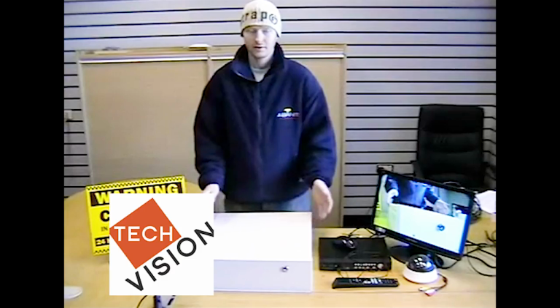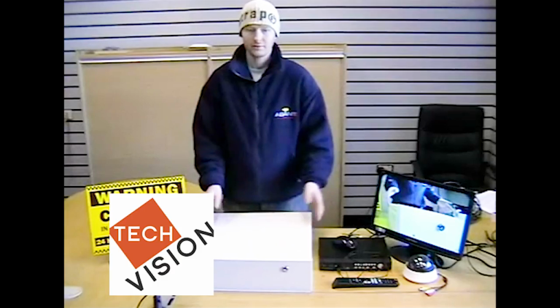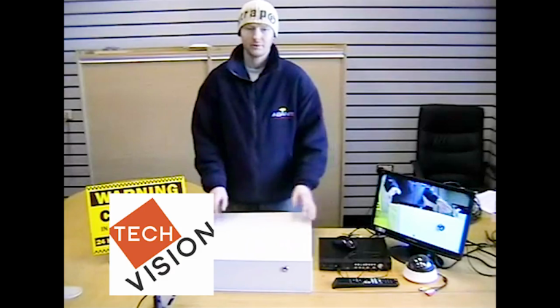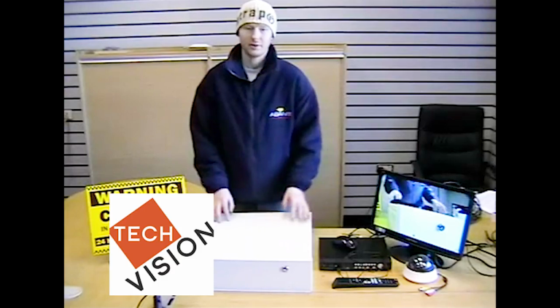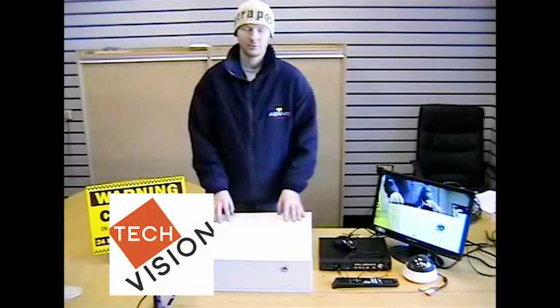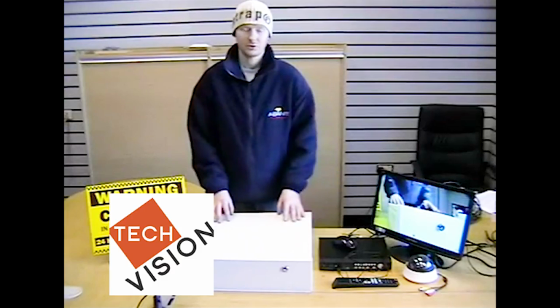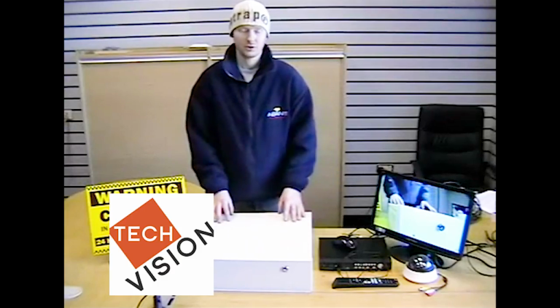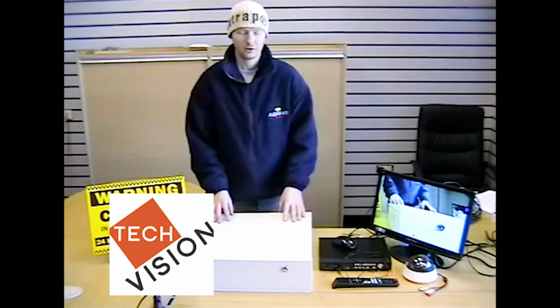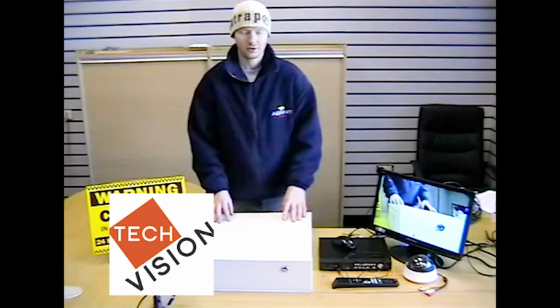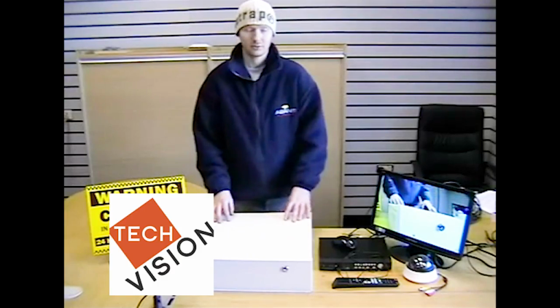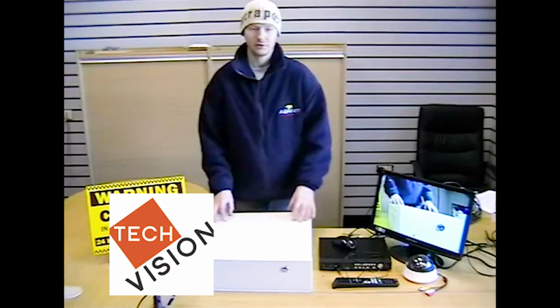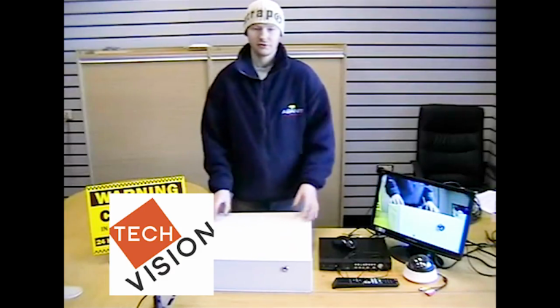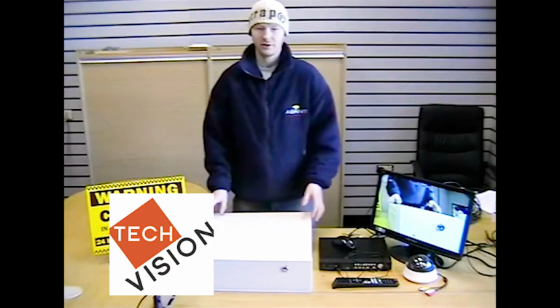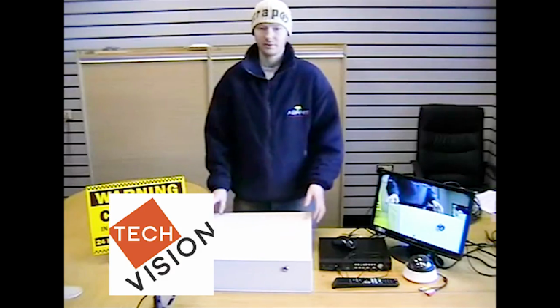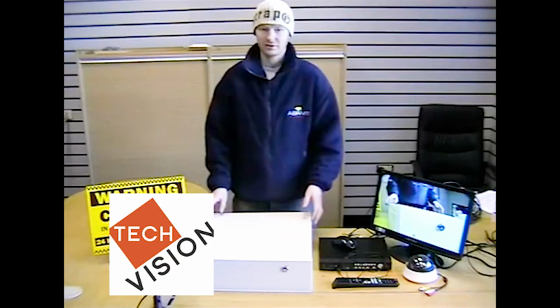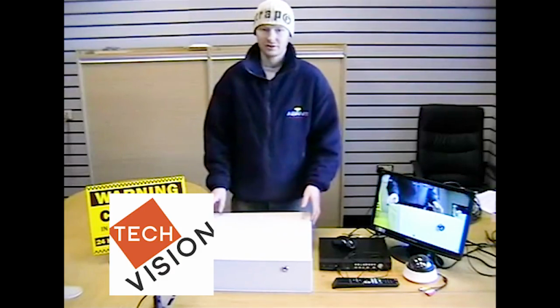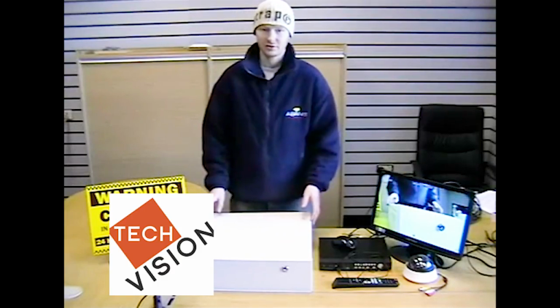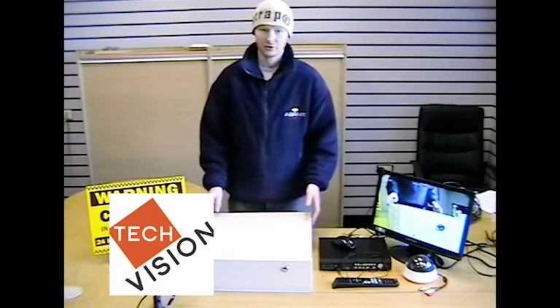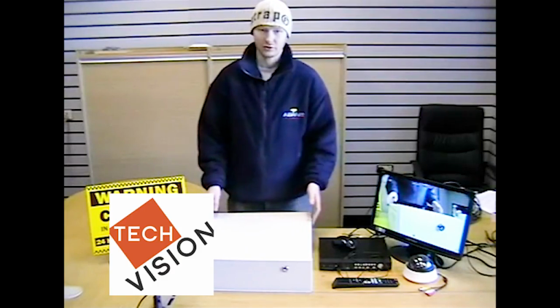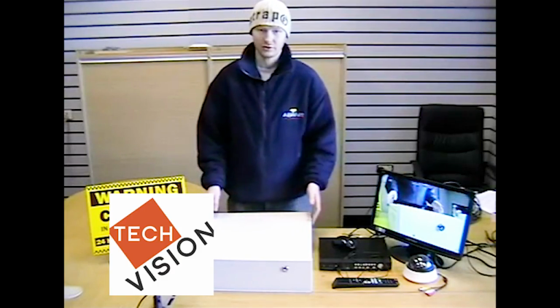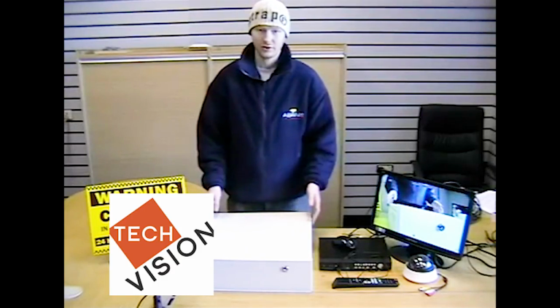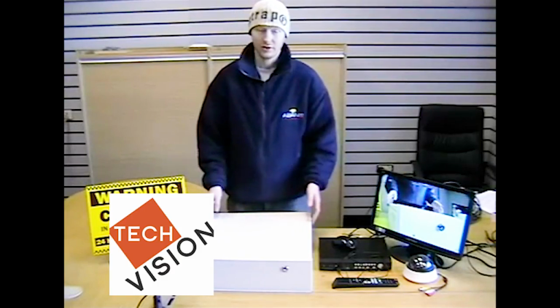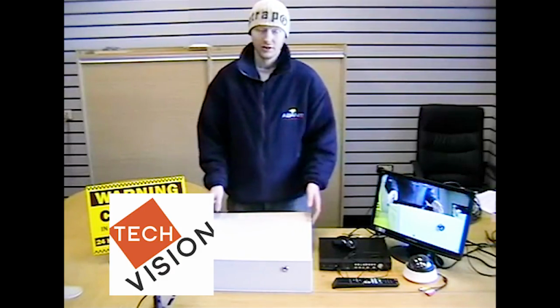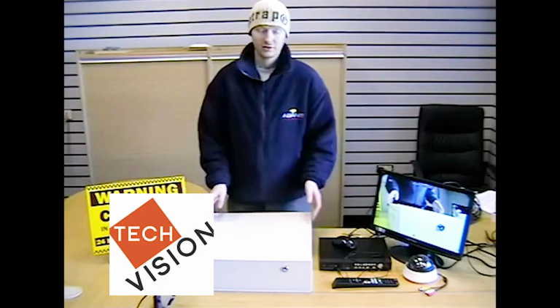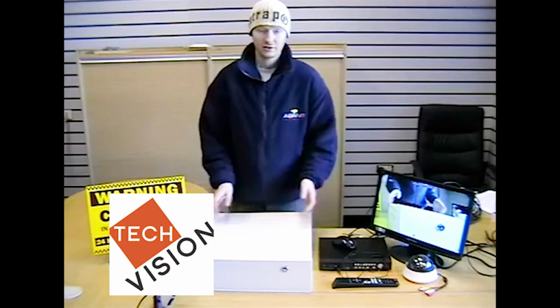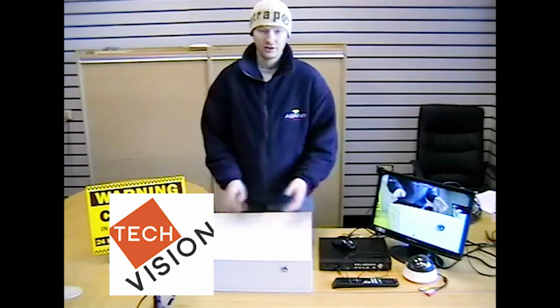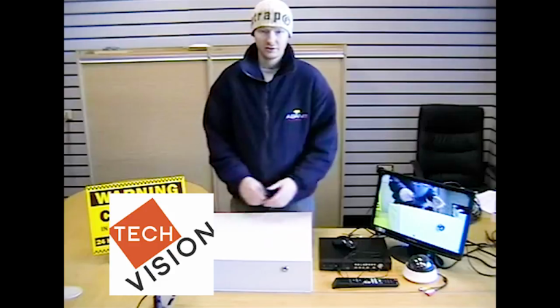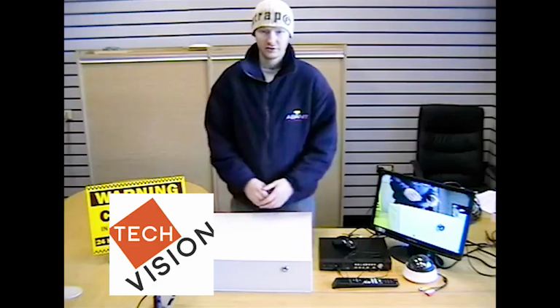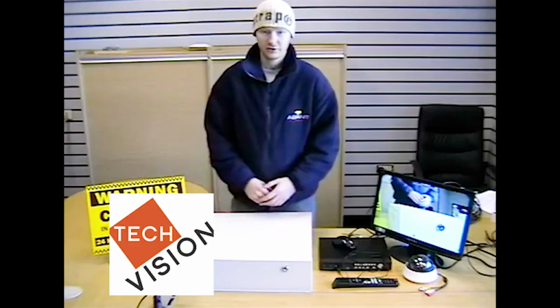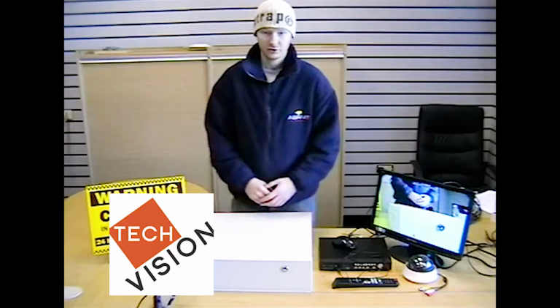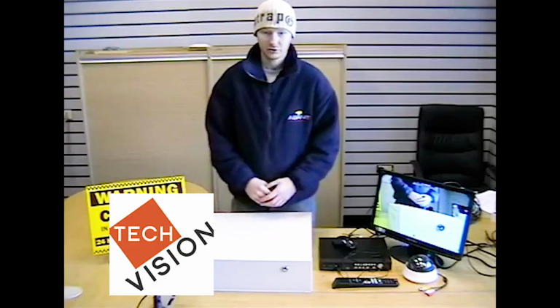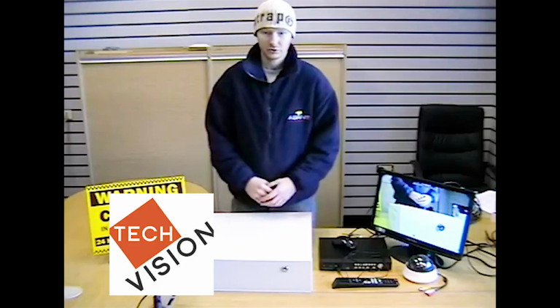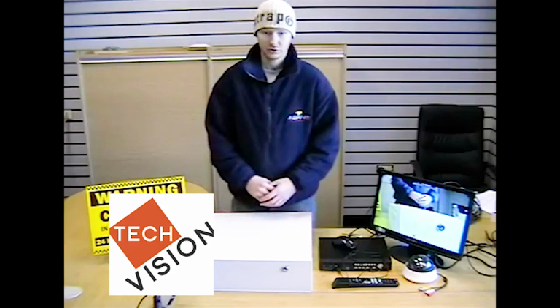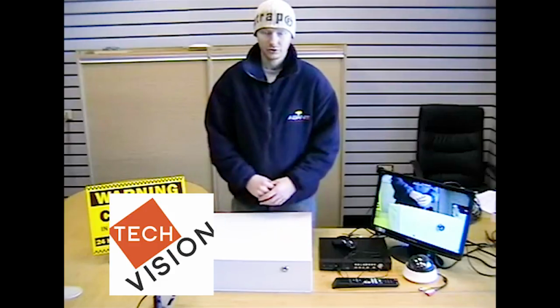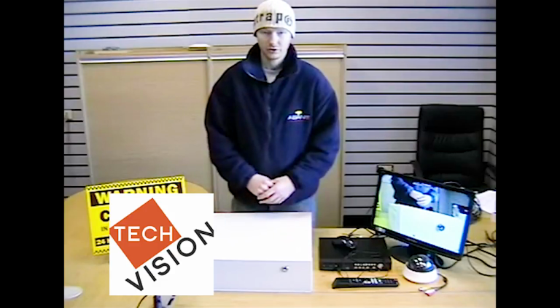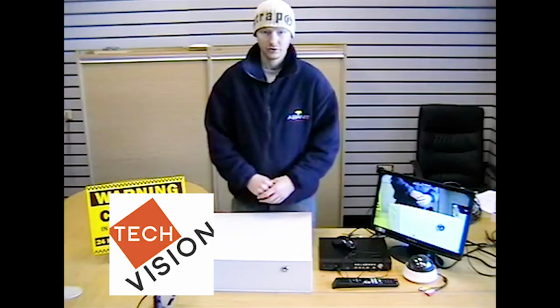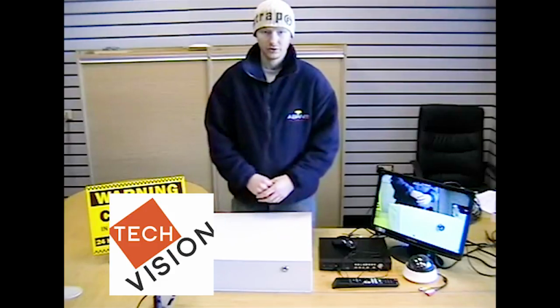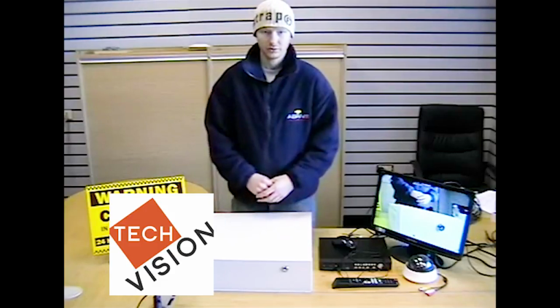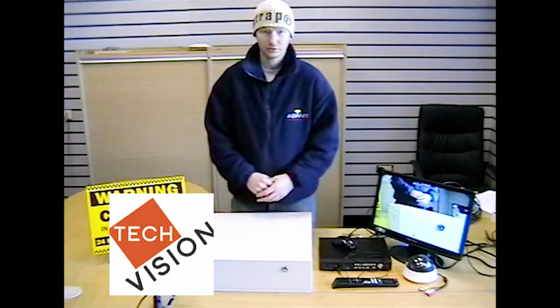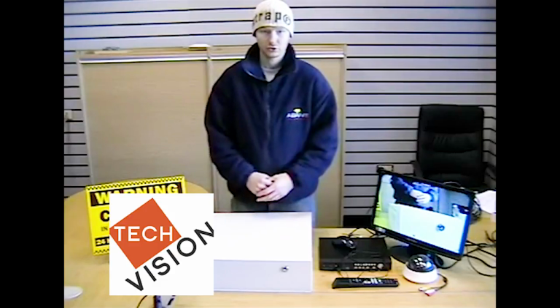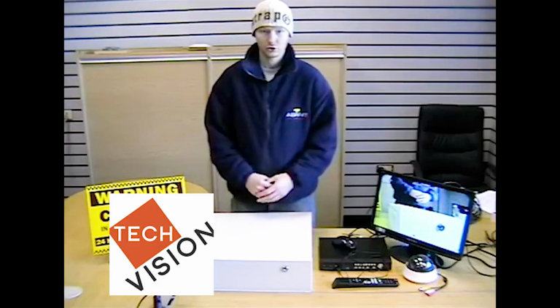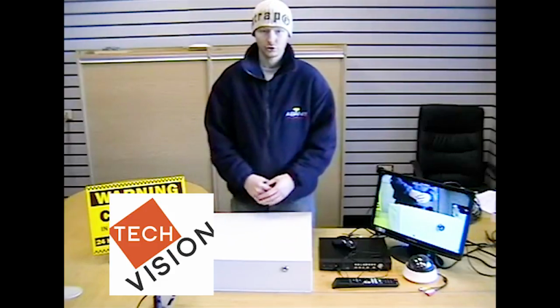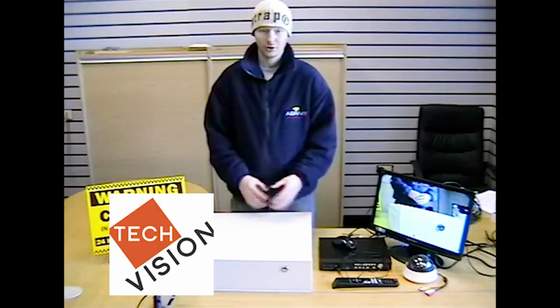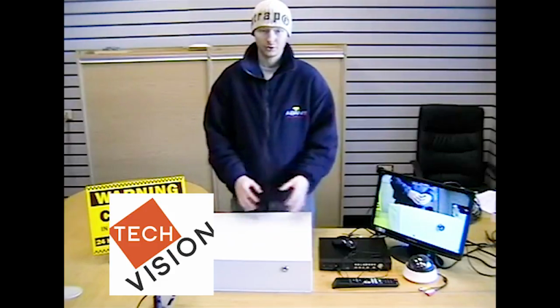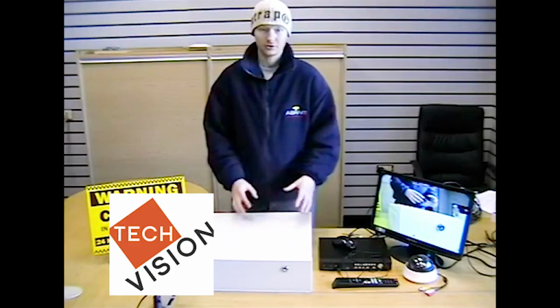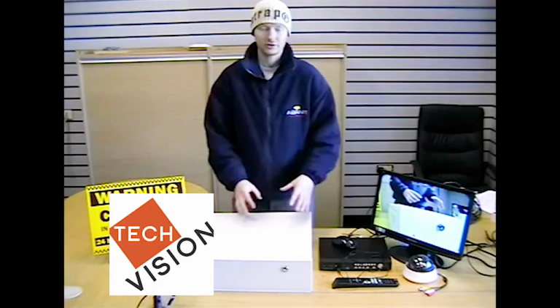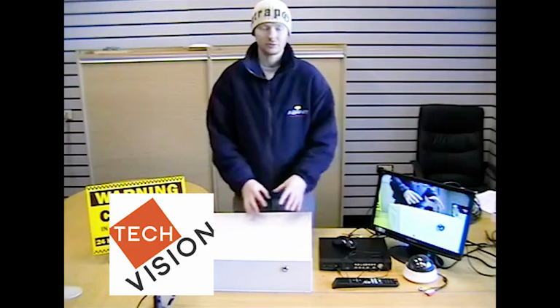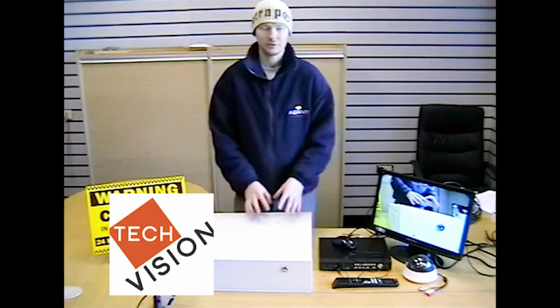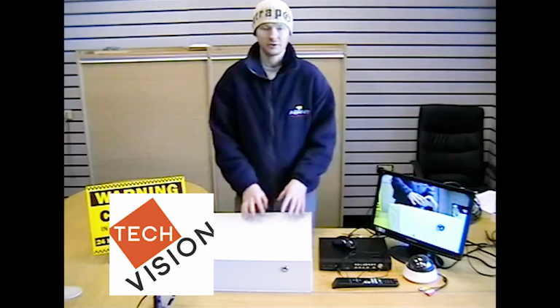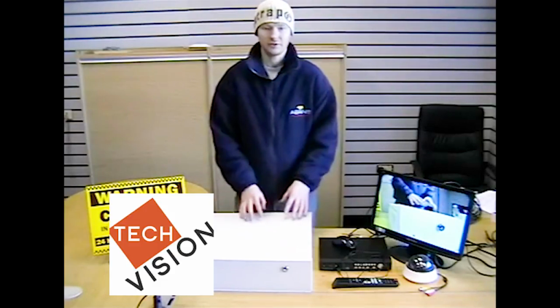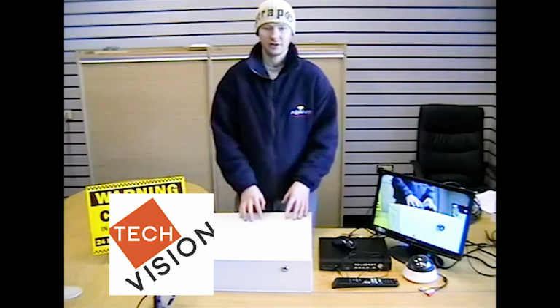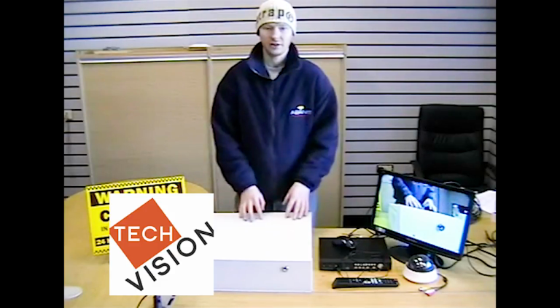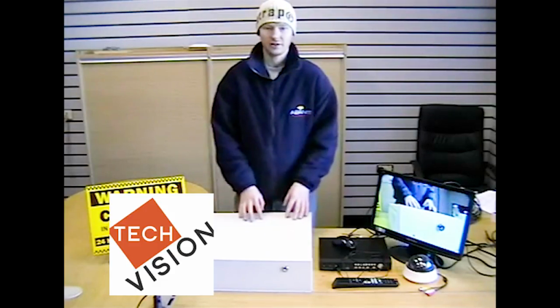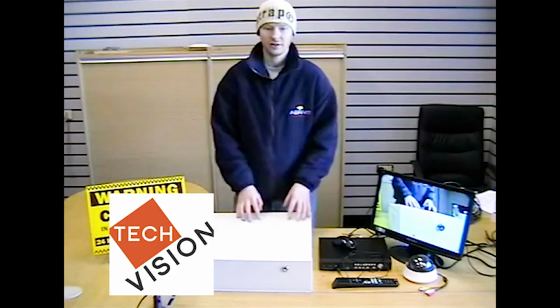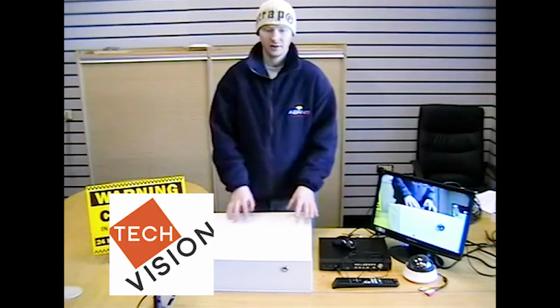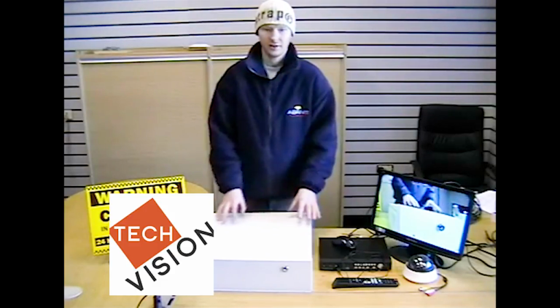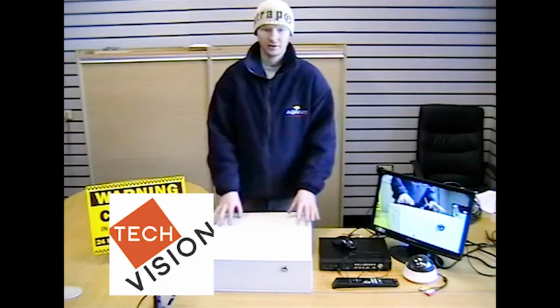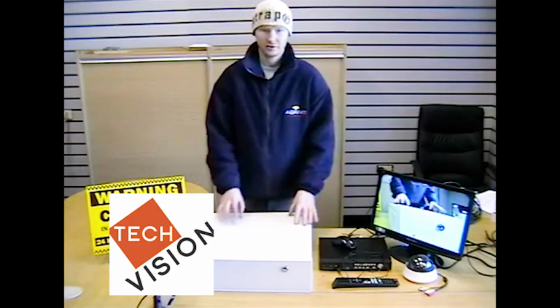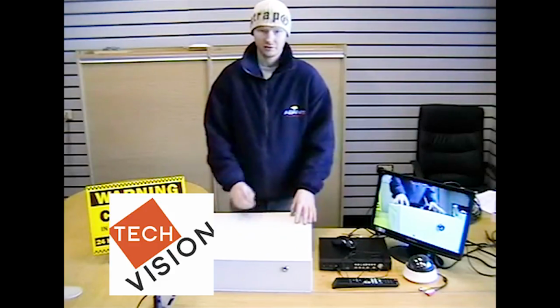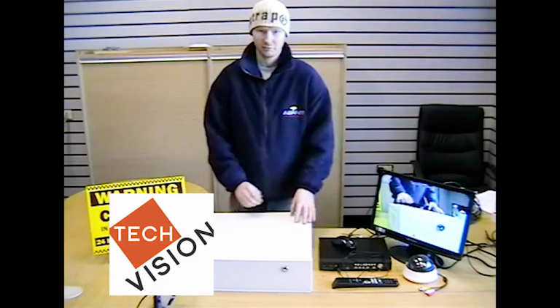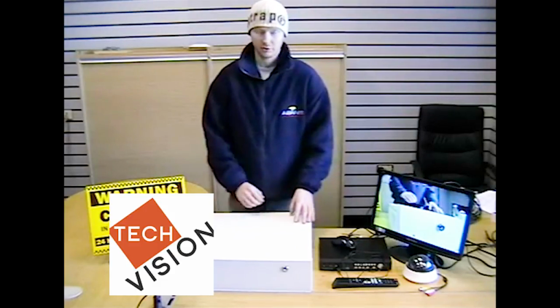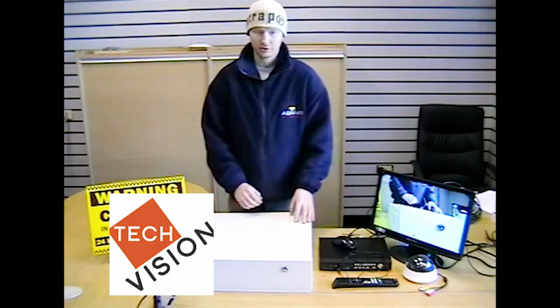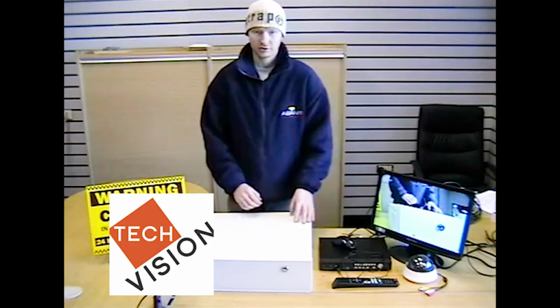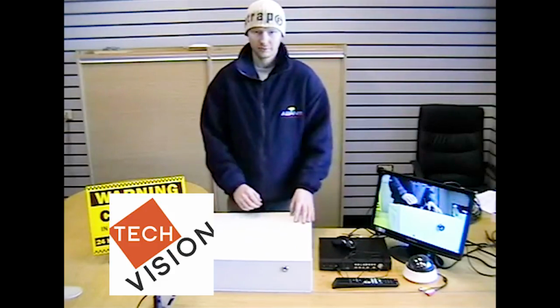Hi, my name is Scott and I work for A-Band Technology. Today in this video tutorial I'm going to show you how to set up a DVR in a safe box.